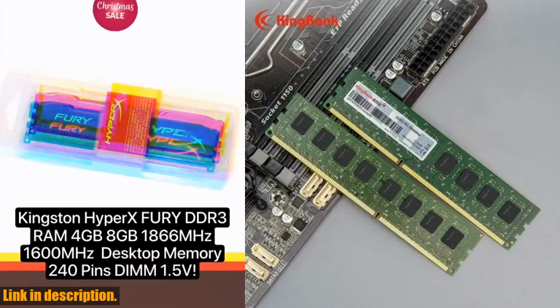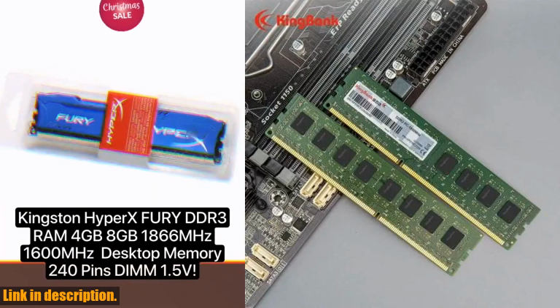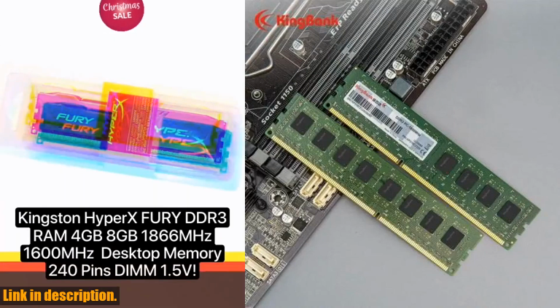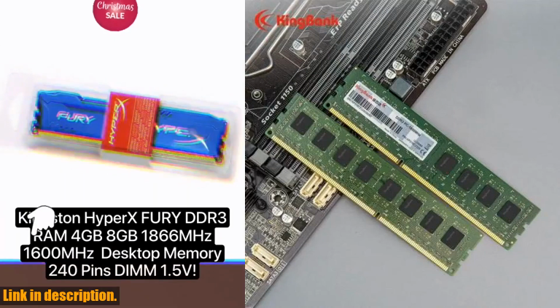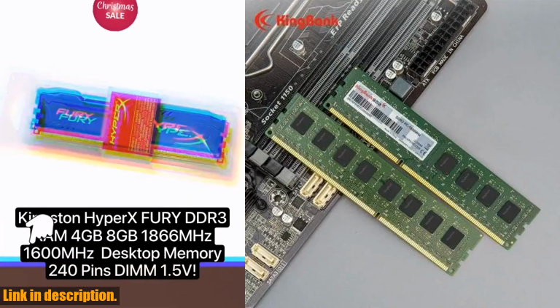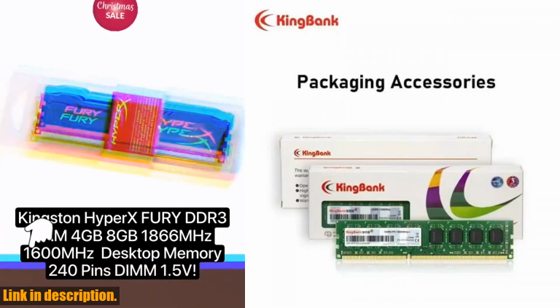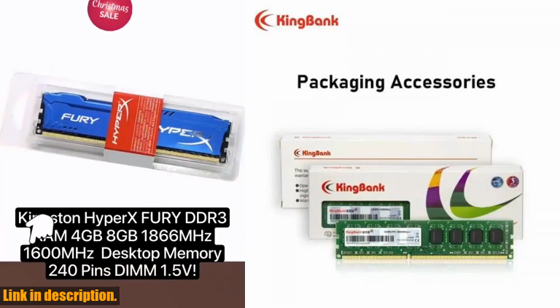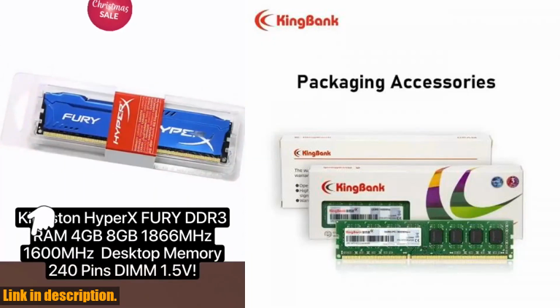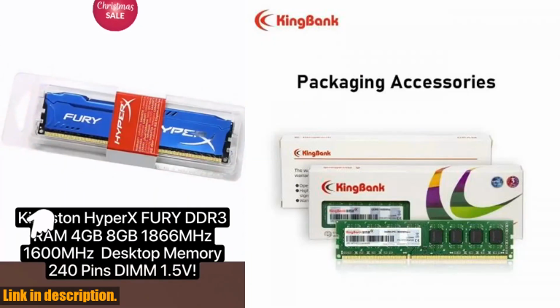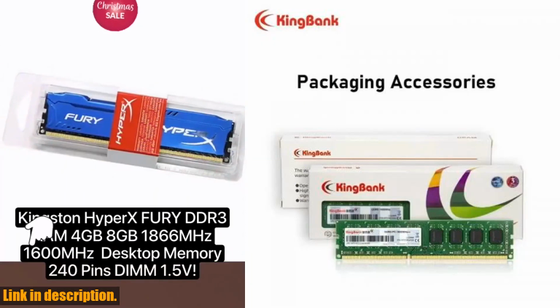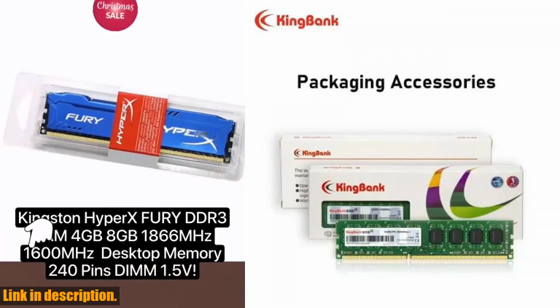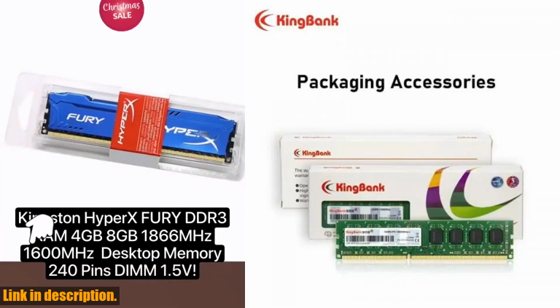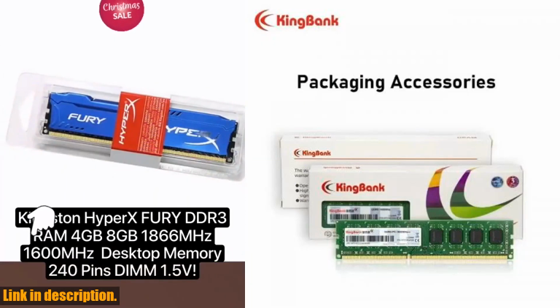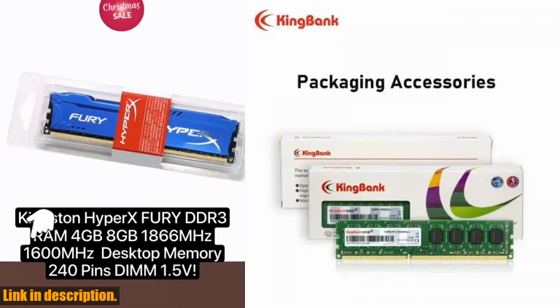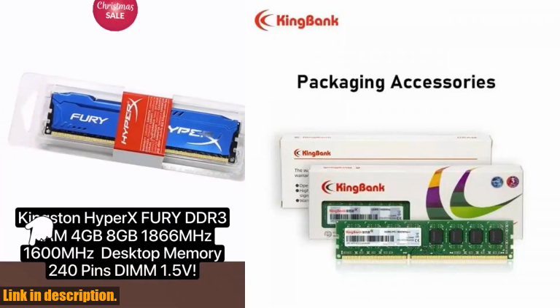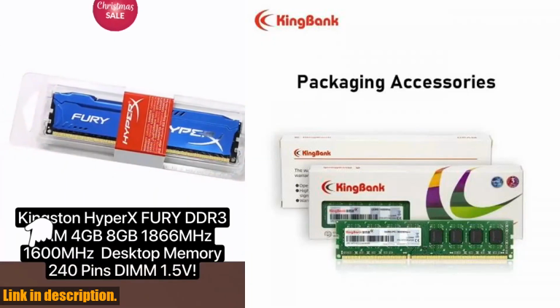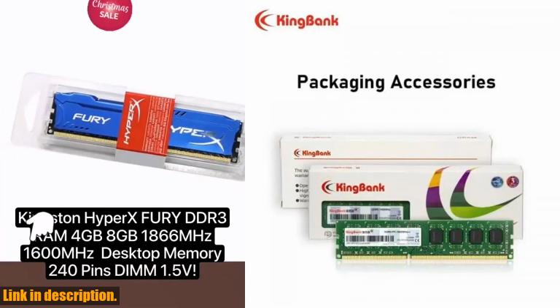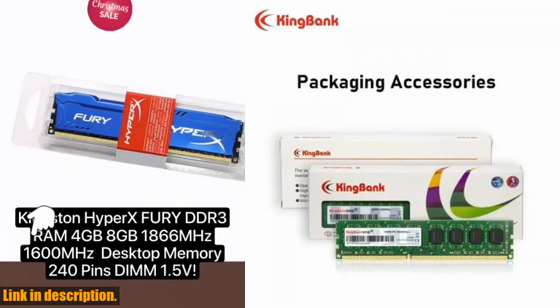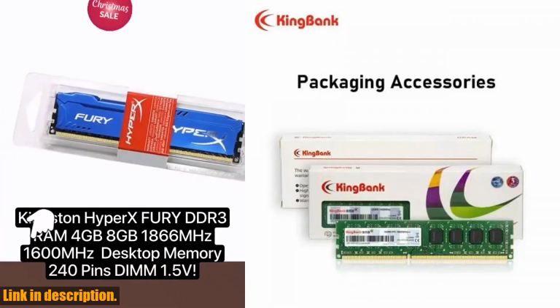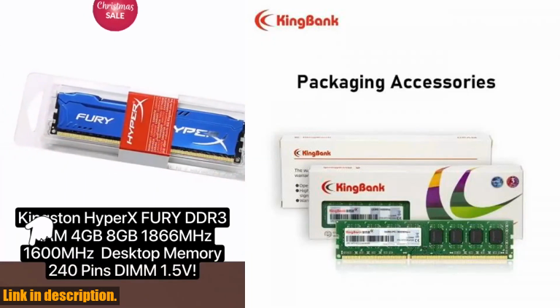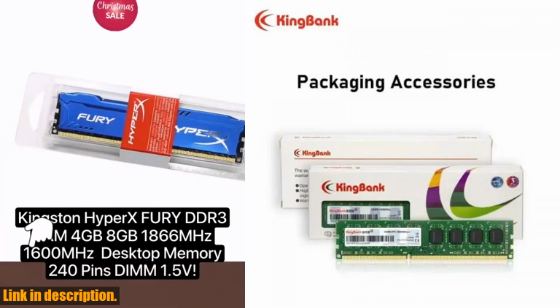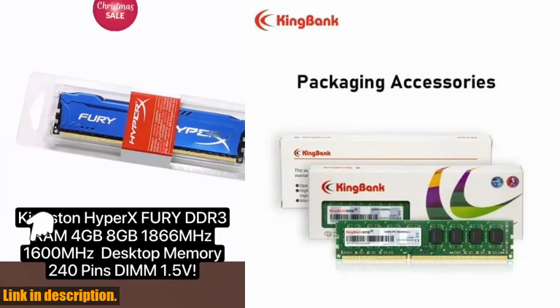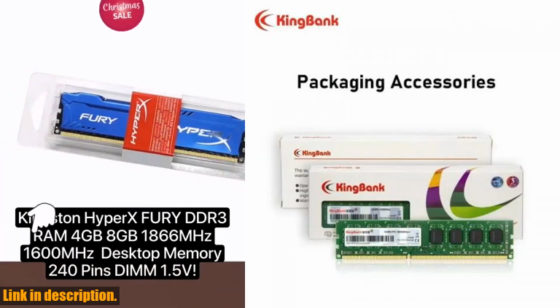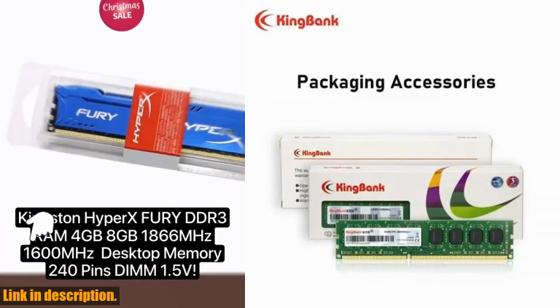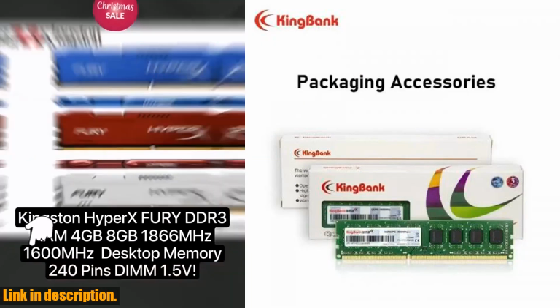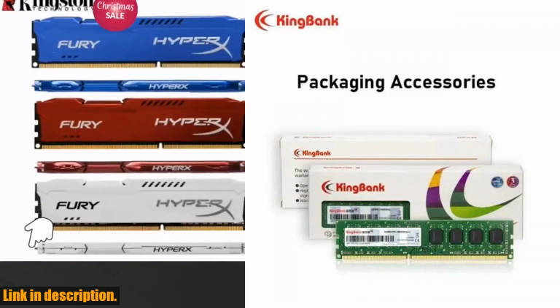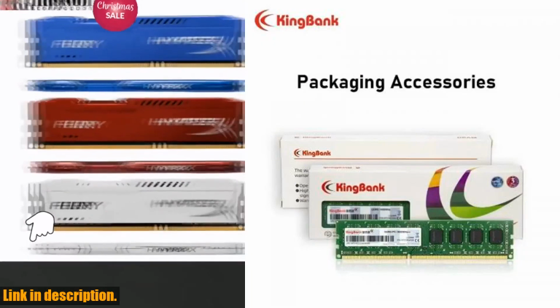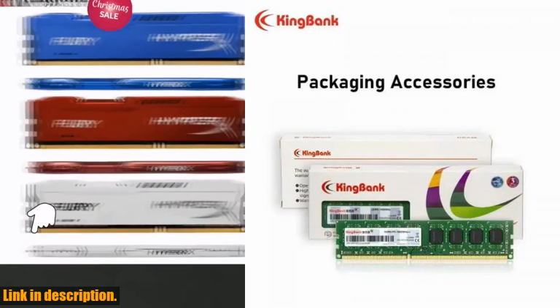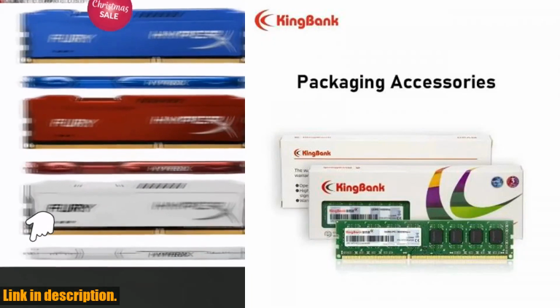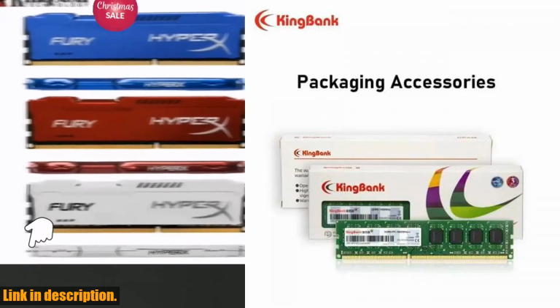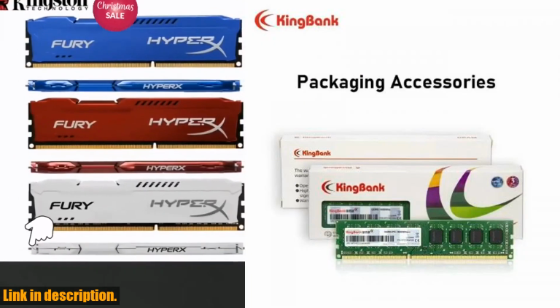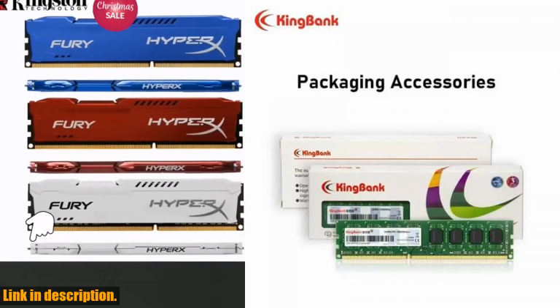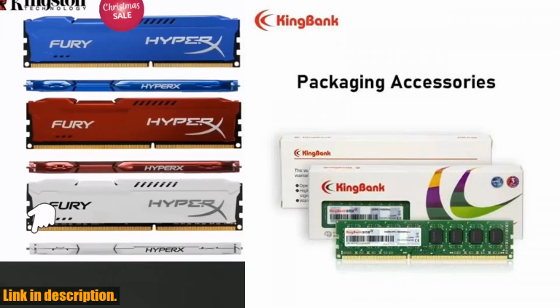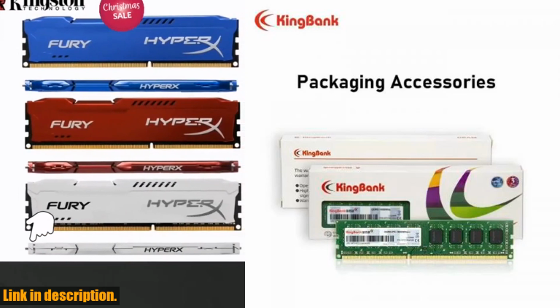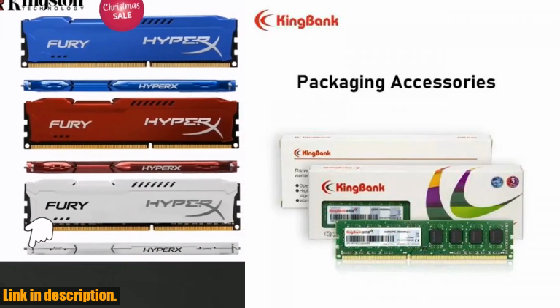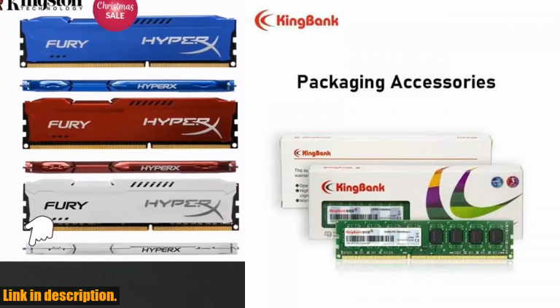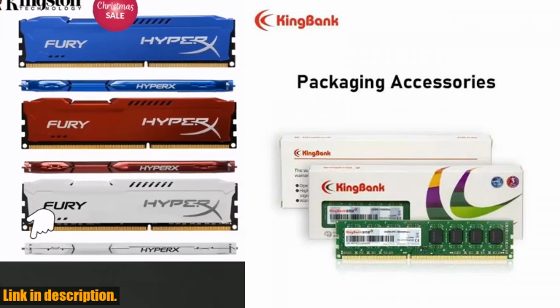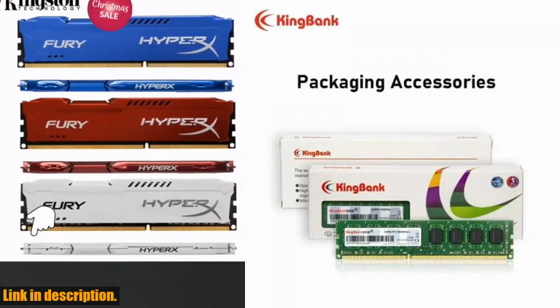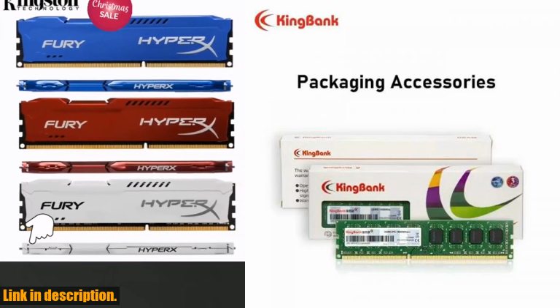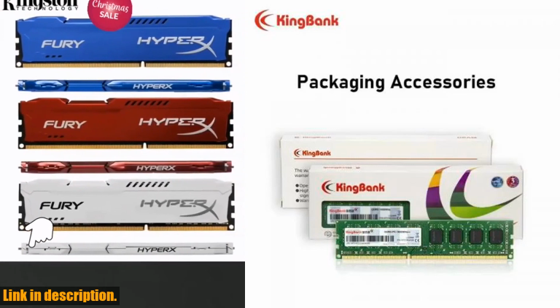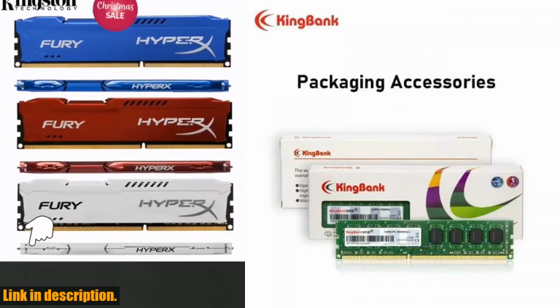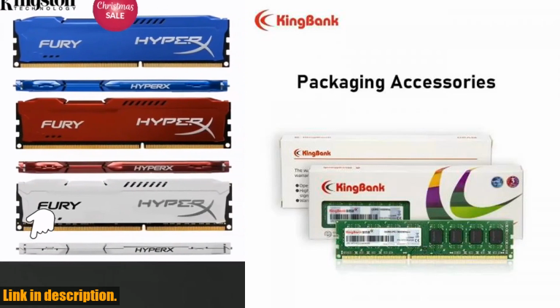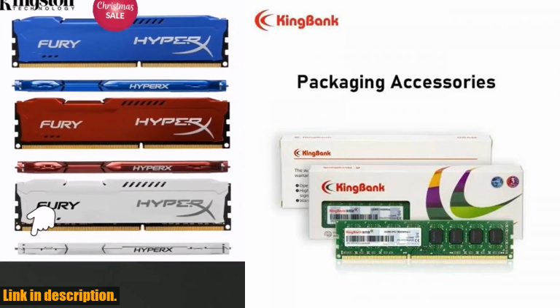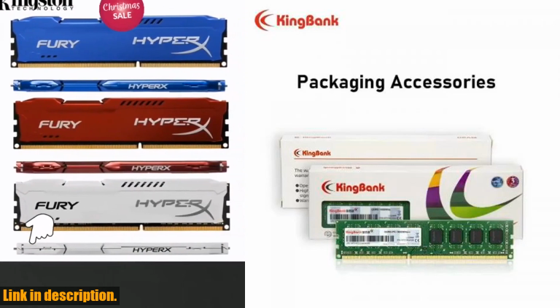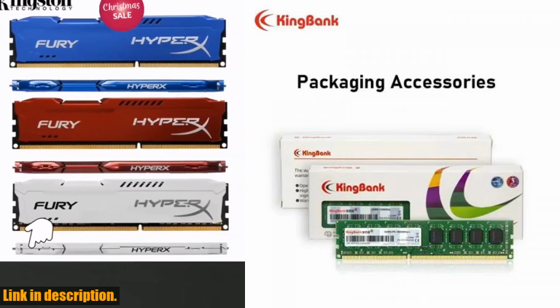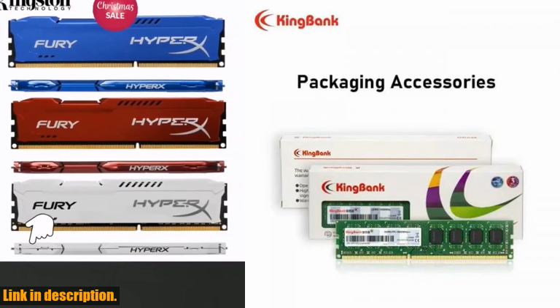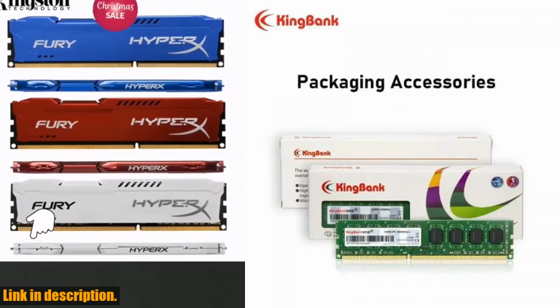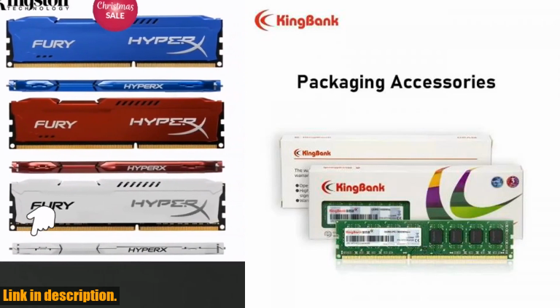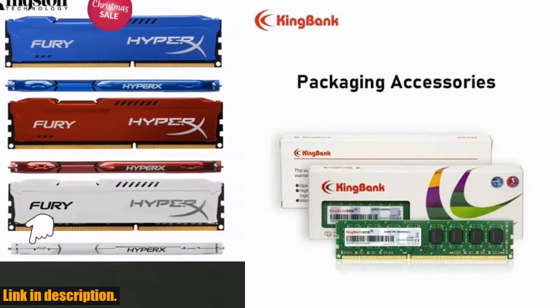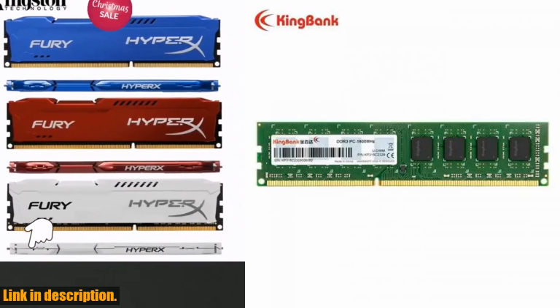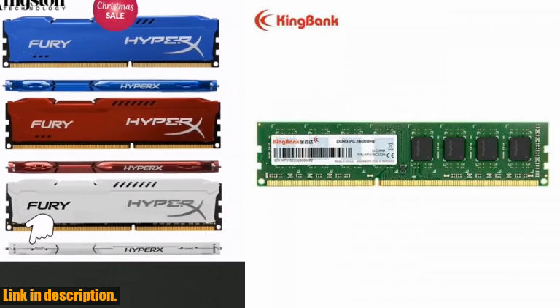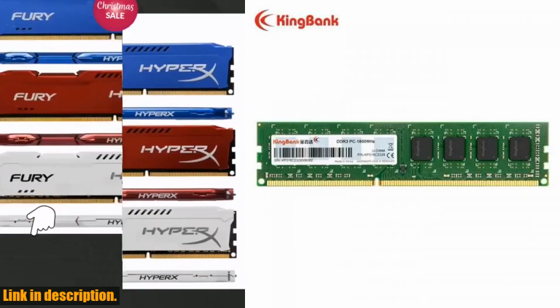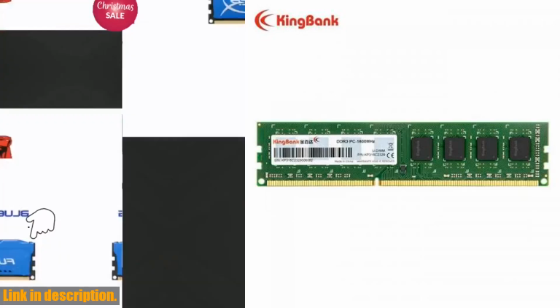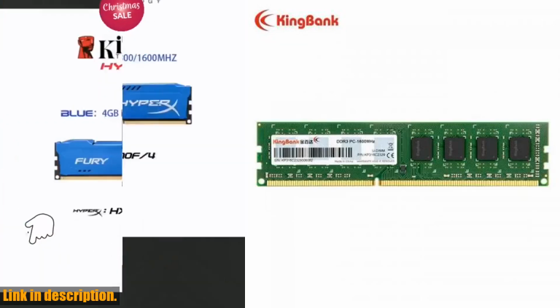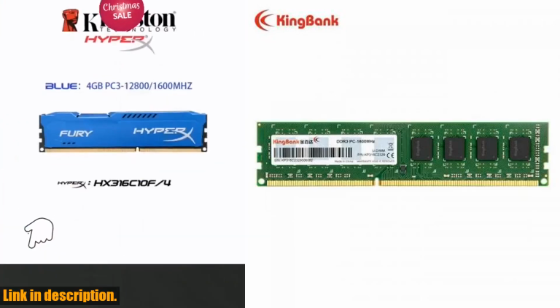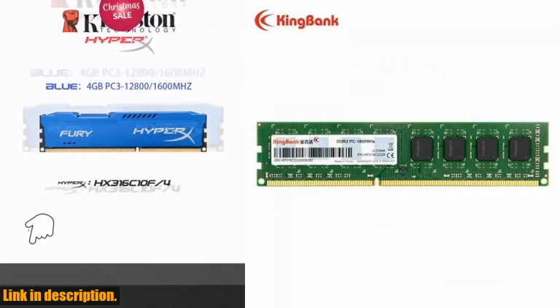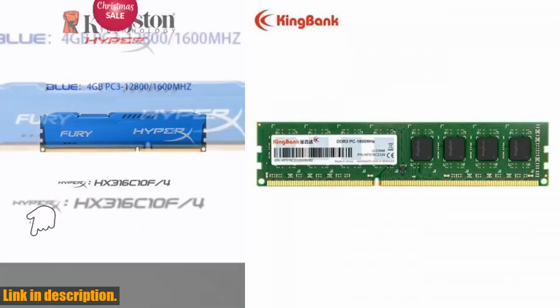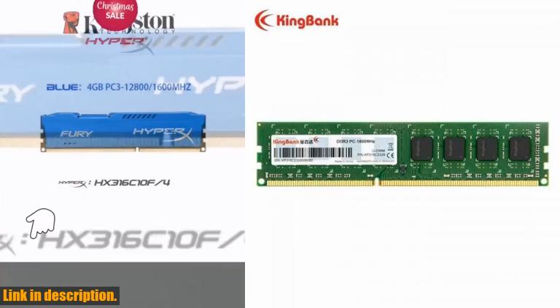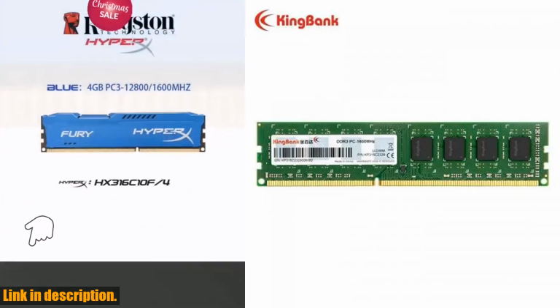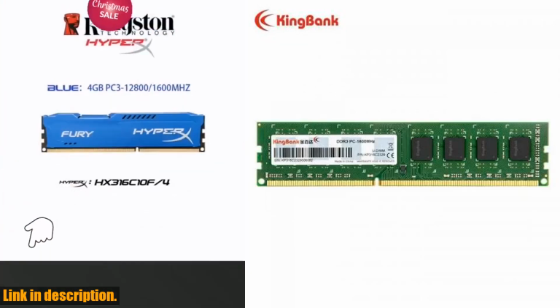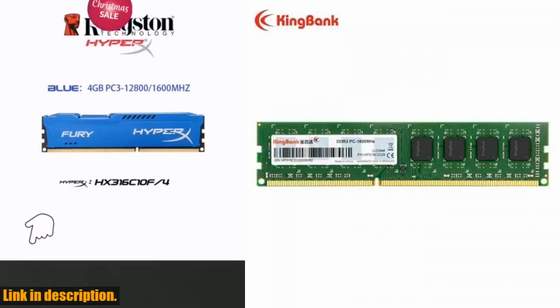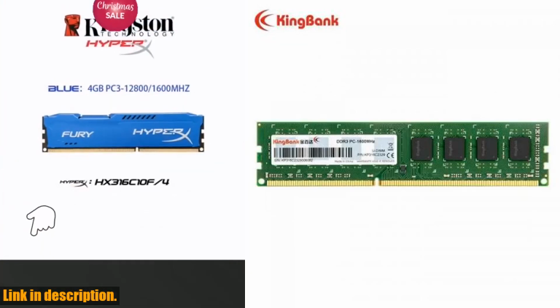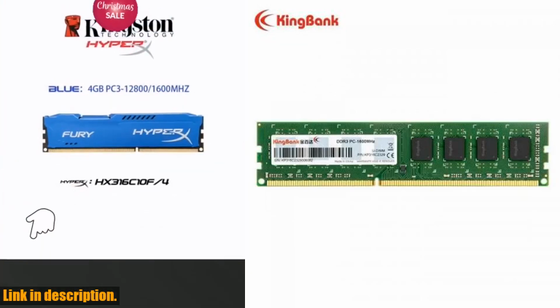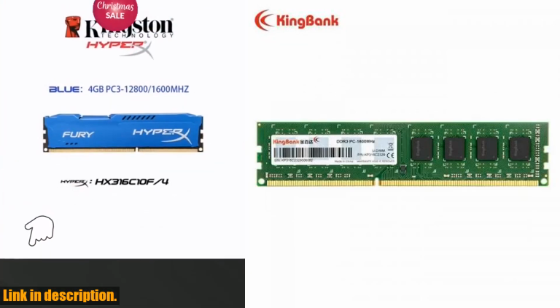The module features a sleek design, easy installation, and efficient energy consumption to improve computing efficiency.